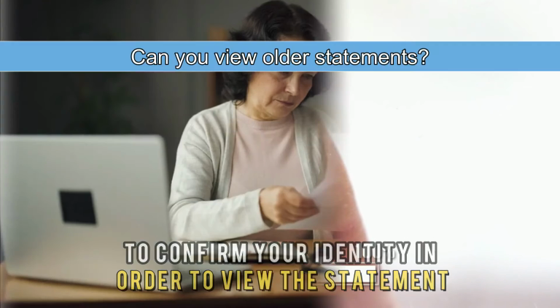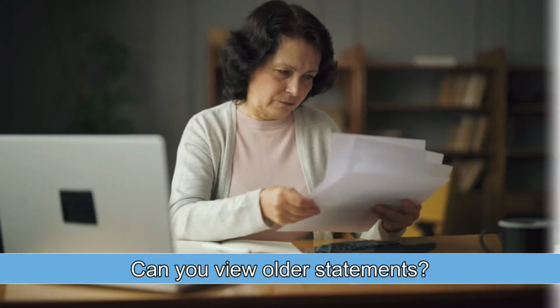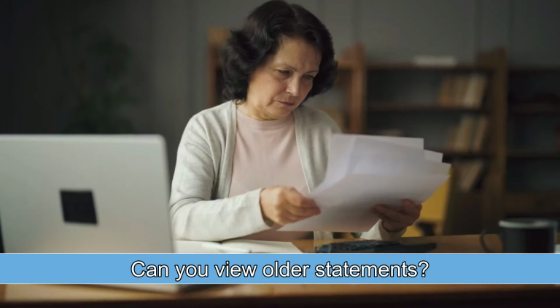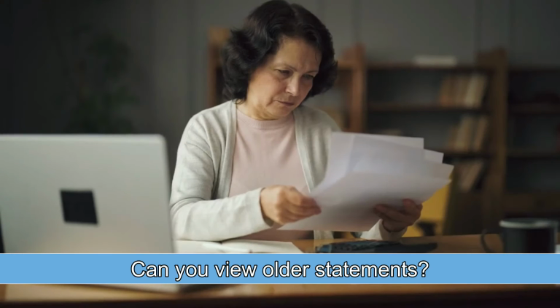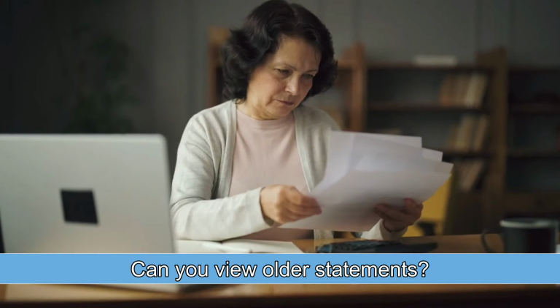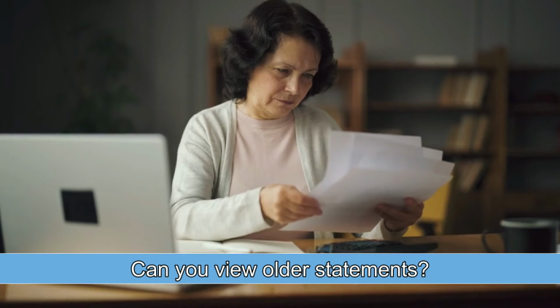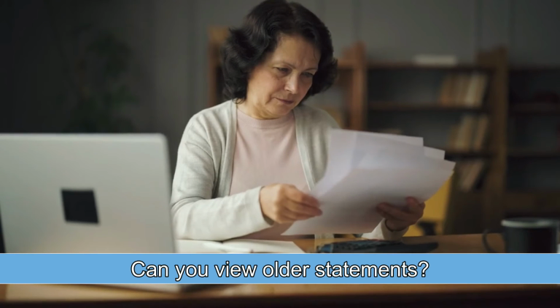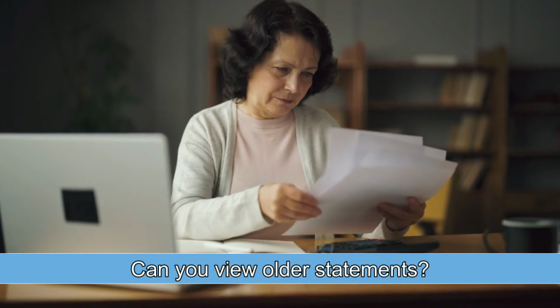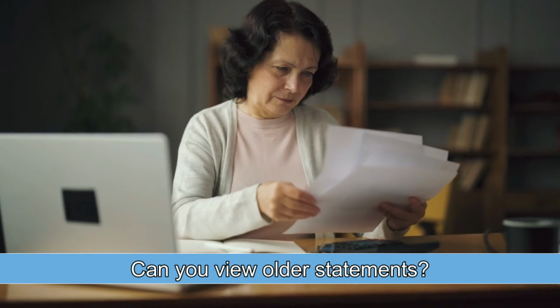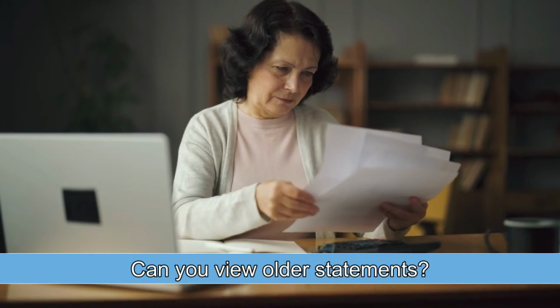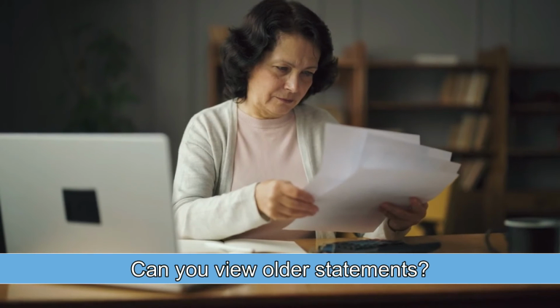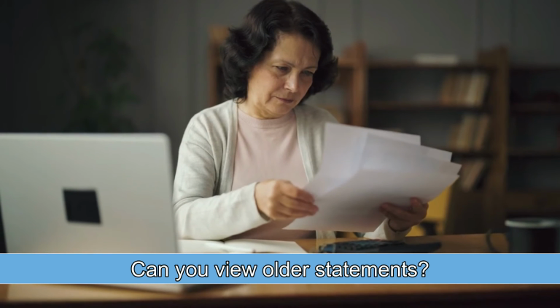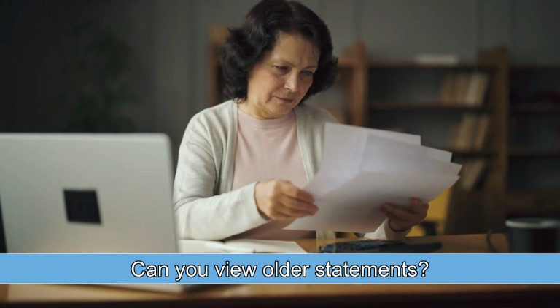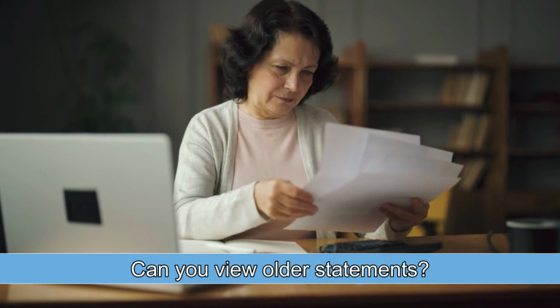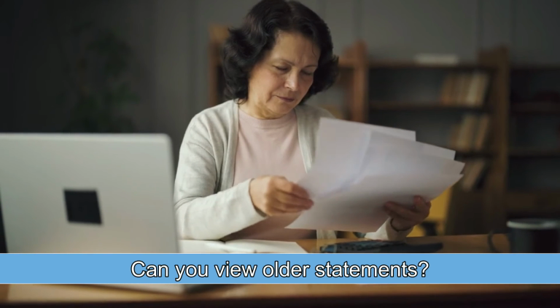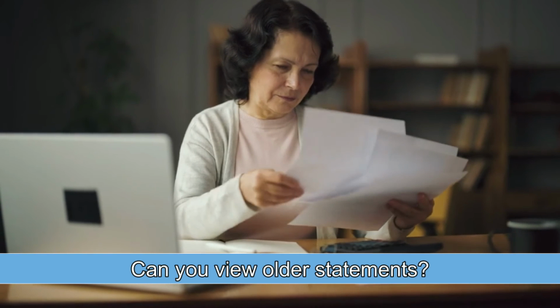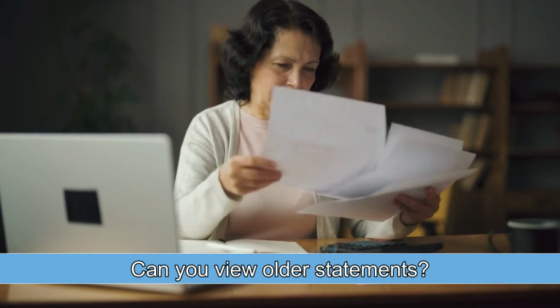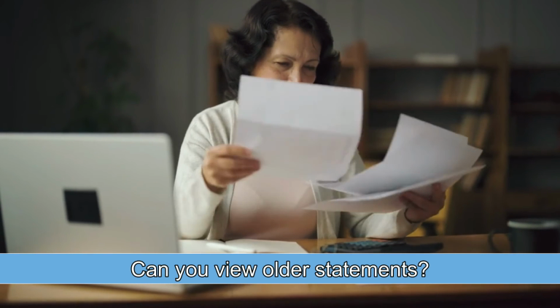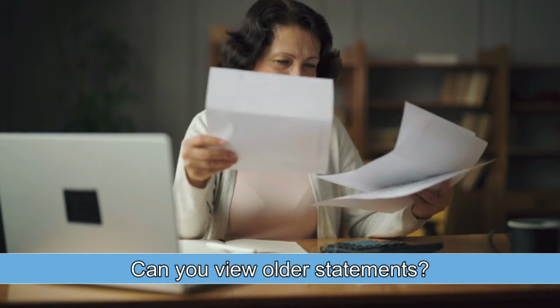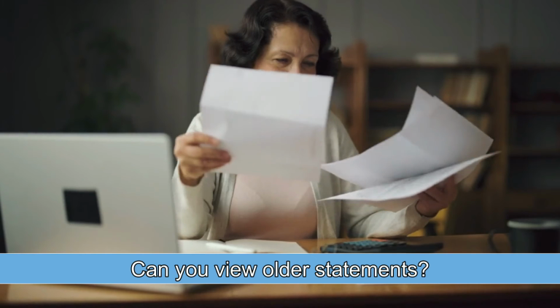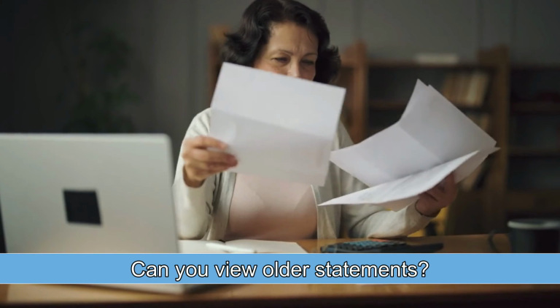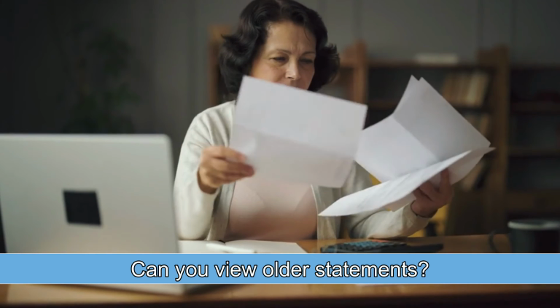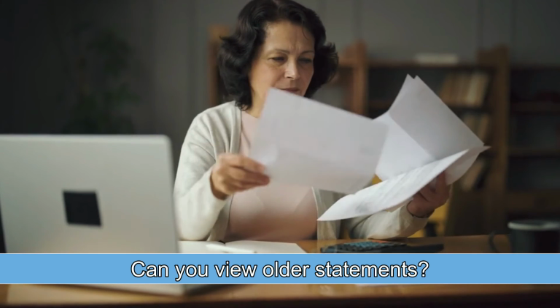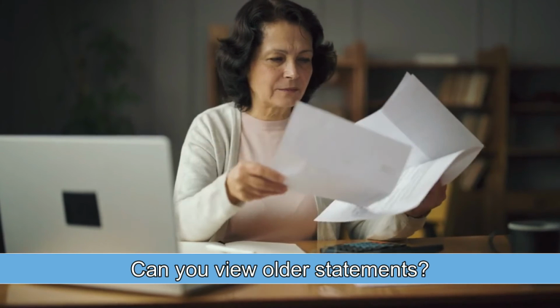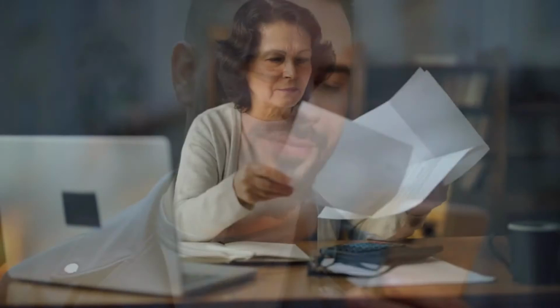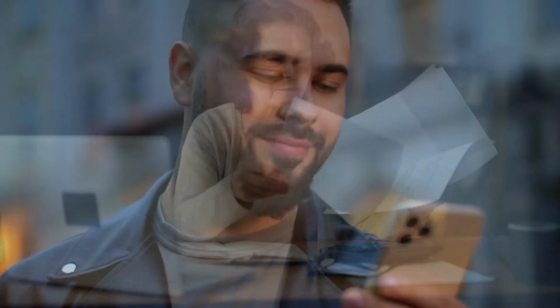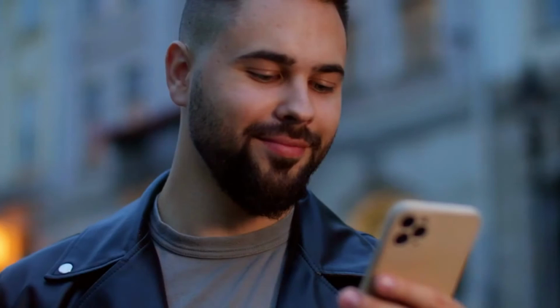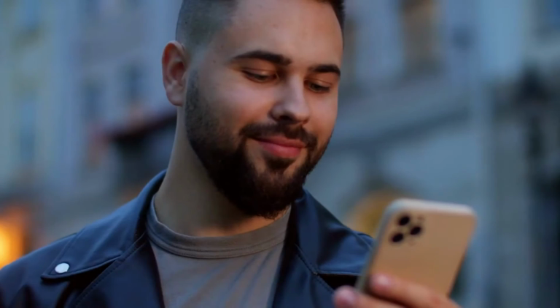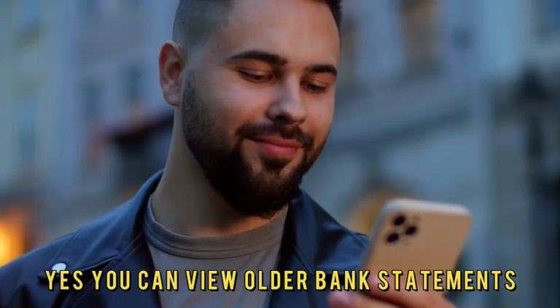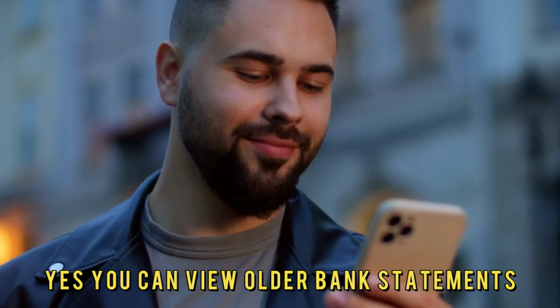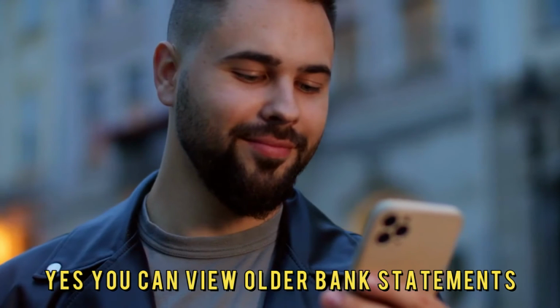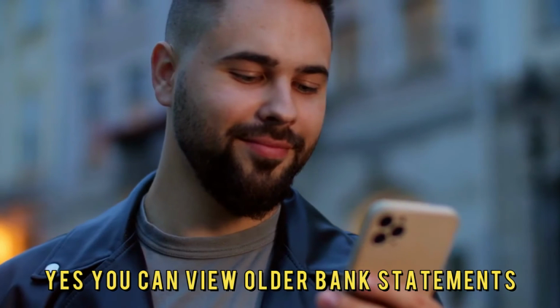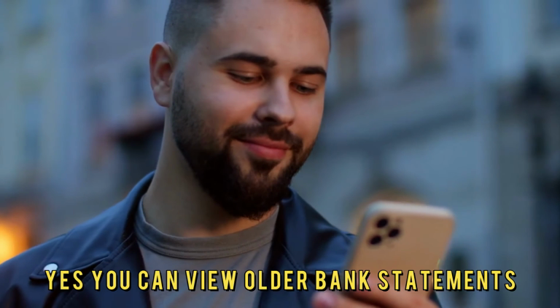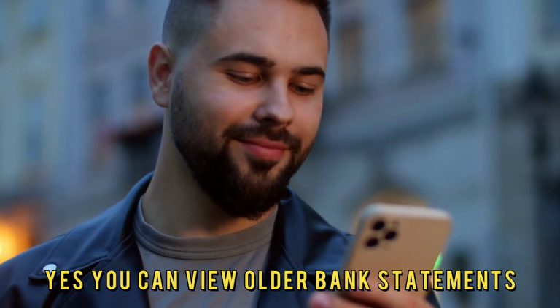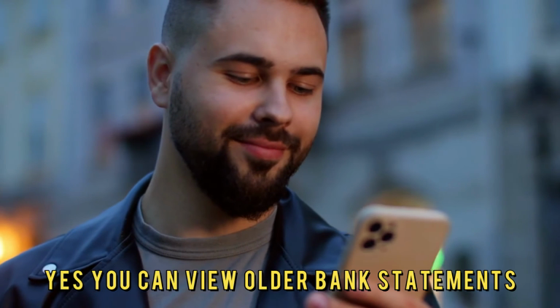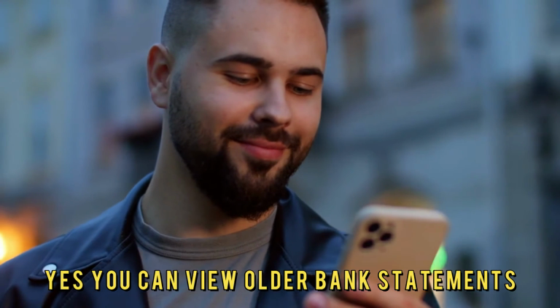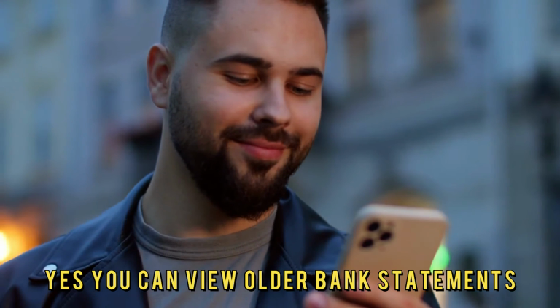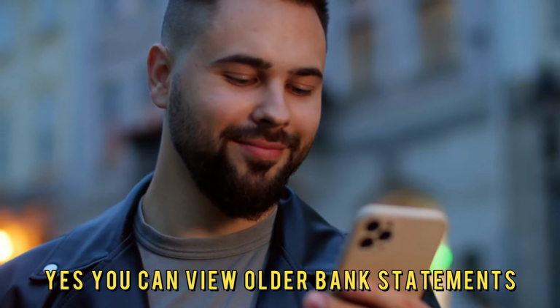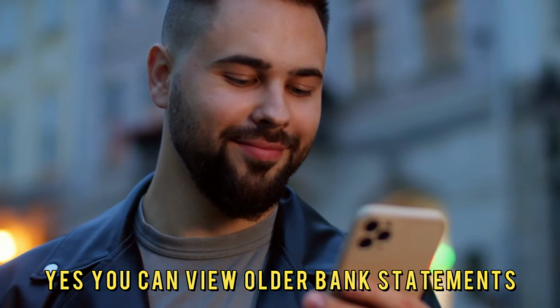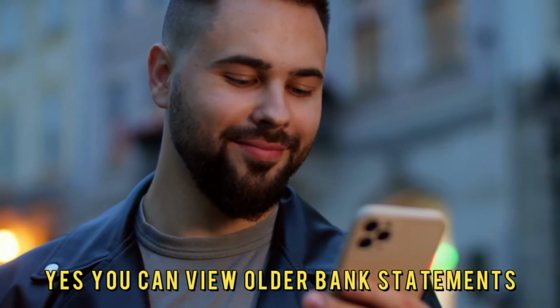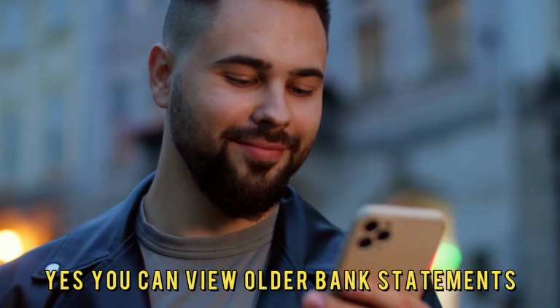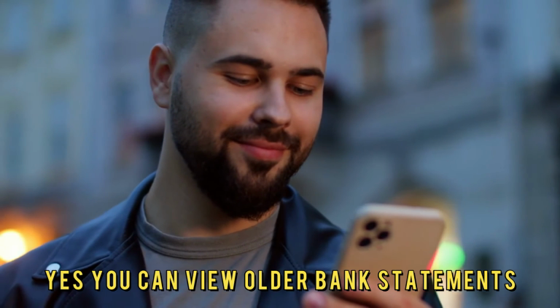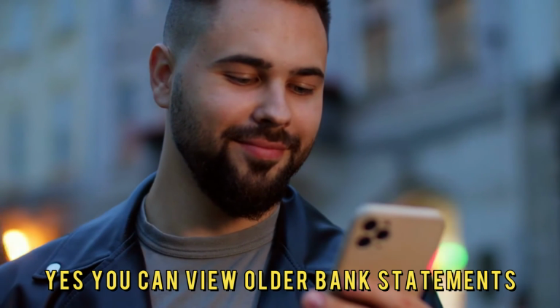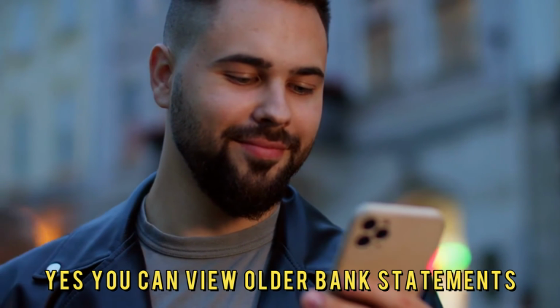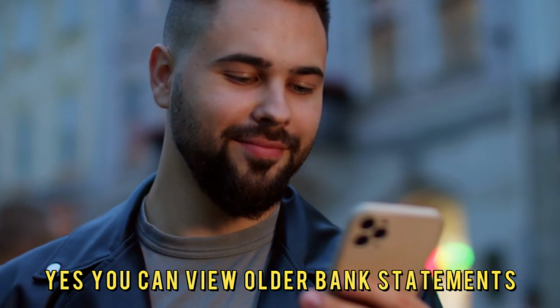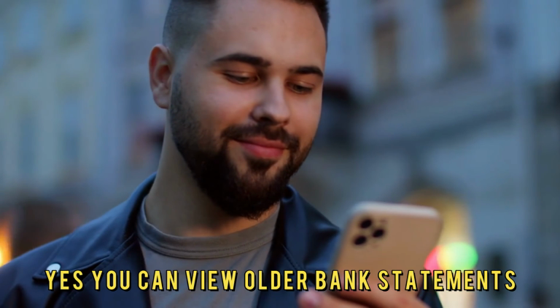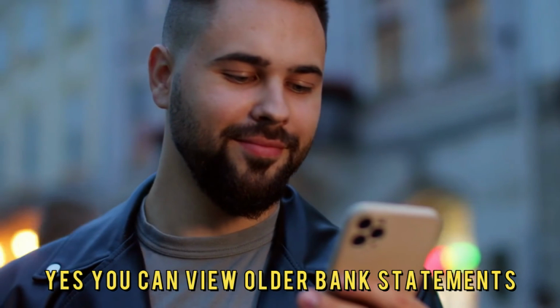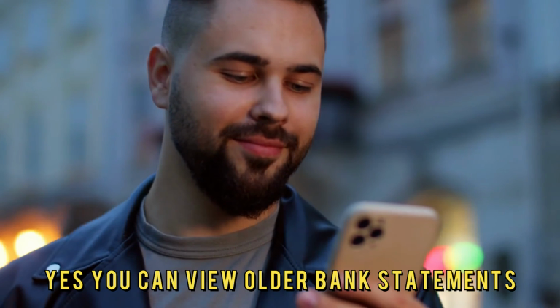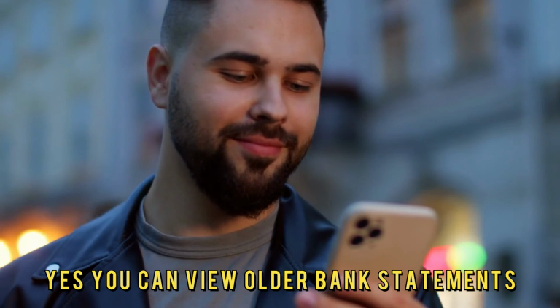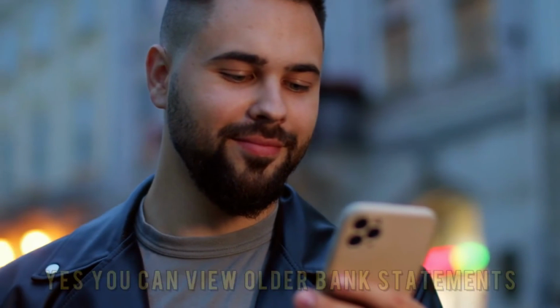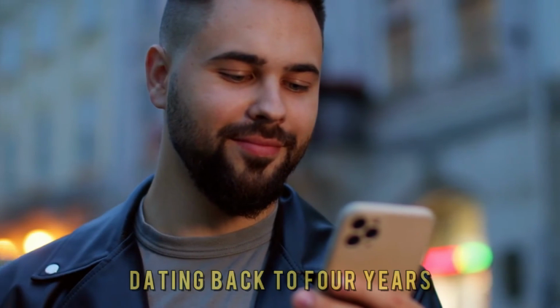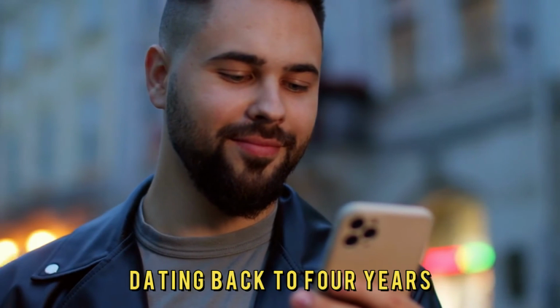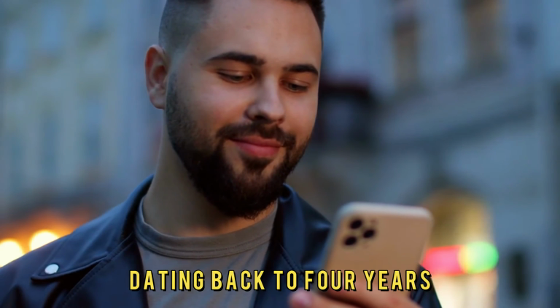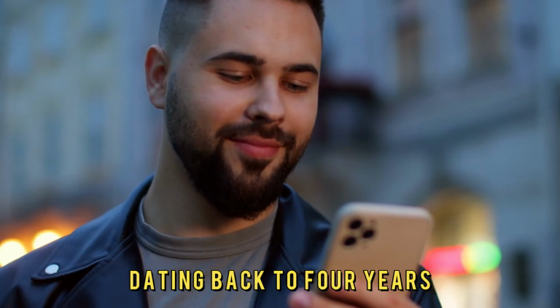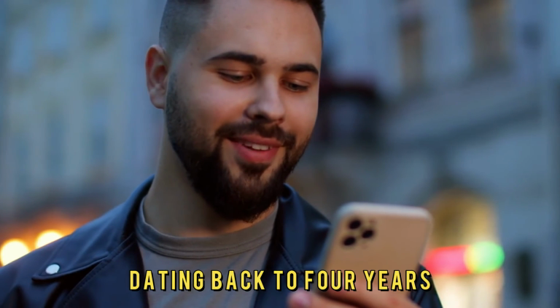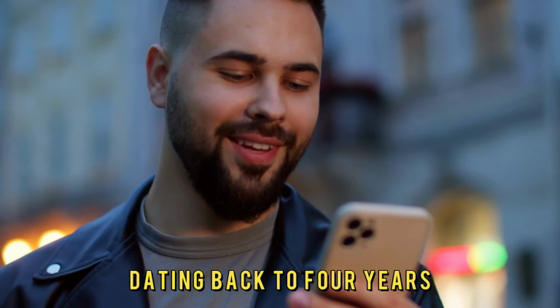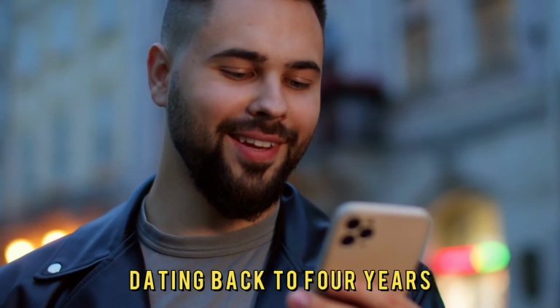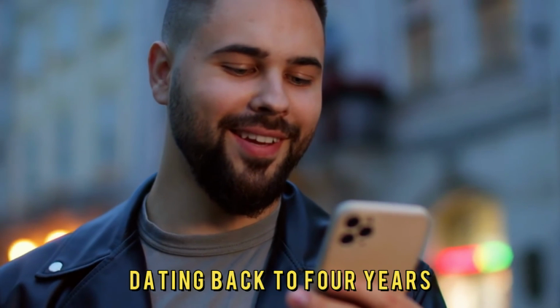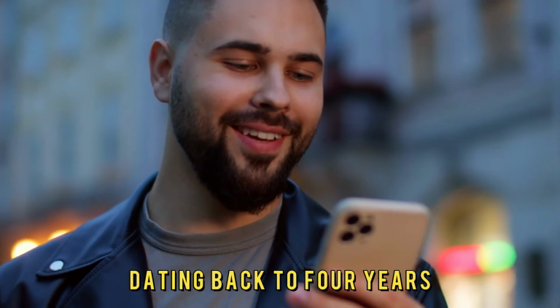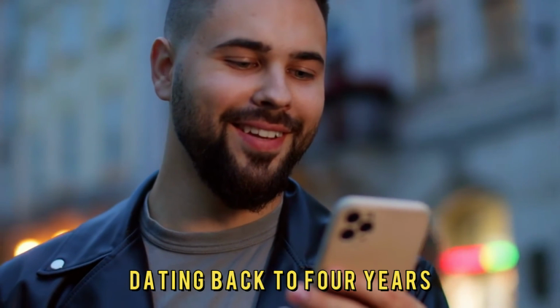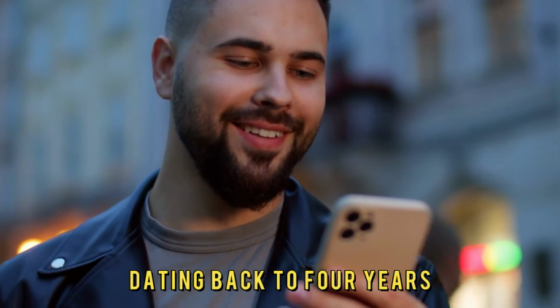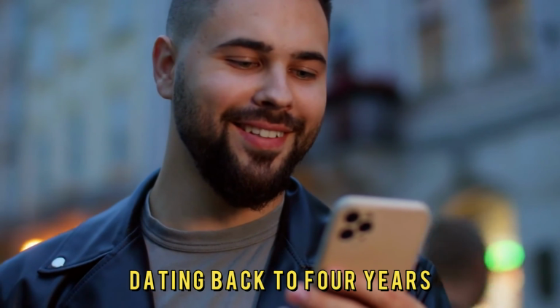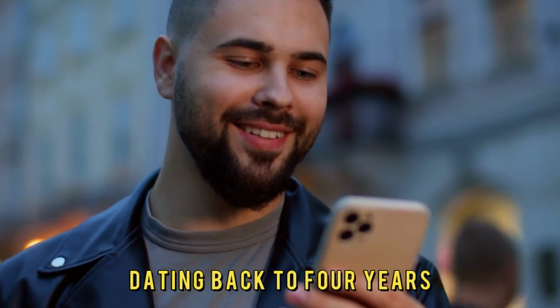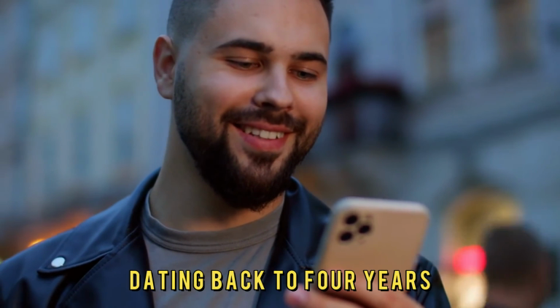Can you view older statements? Yes, you can view older bank statements dating back to four years.